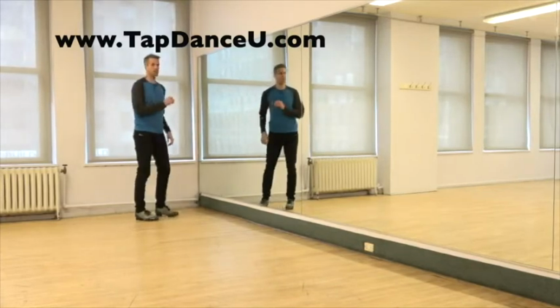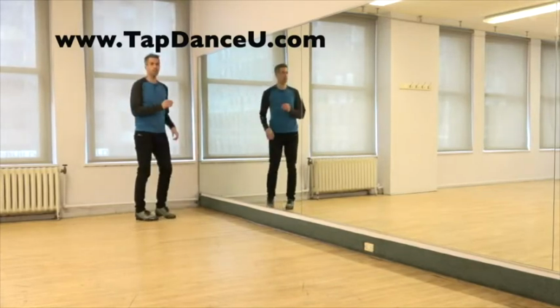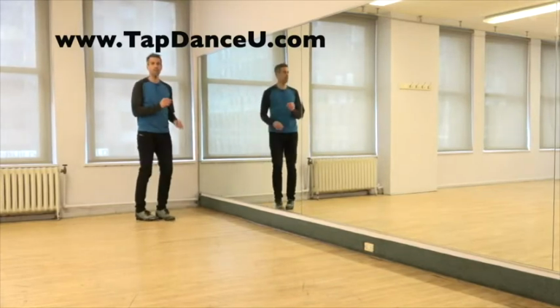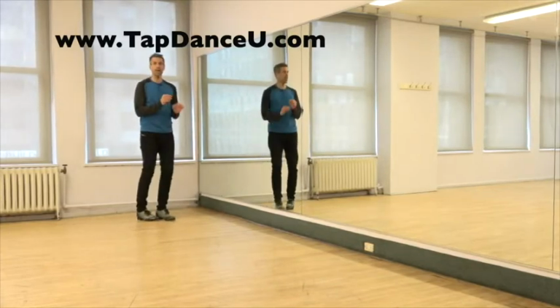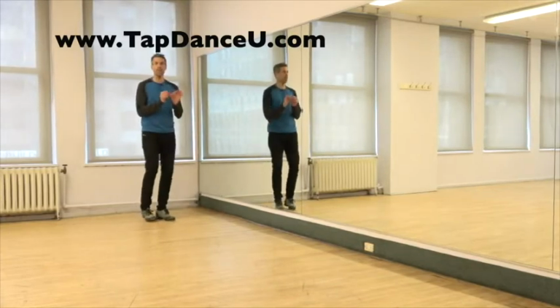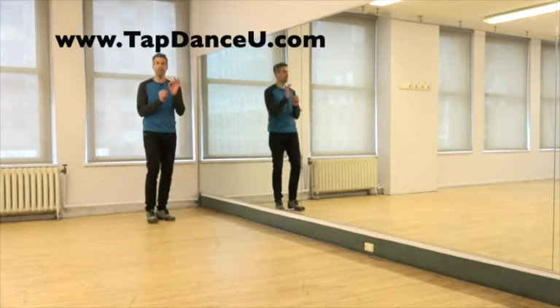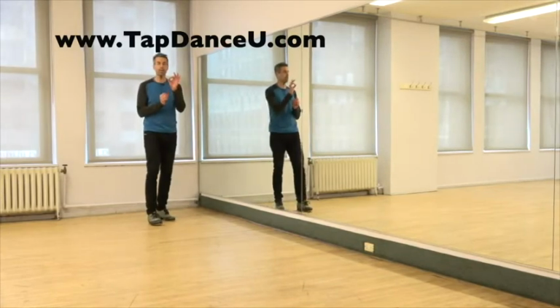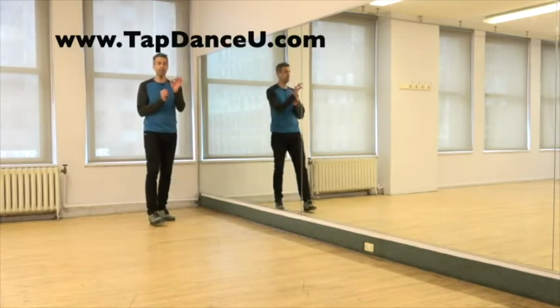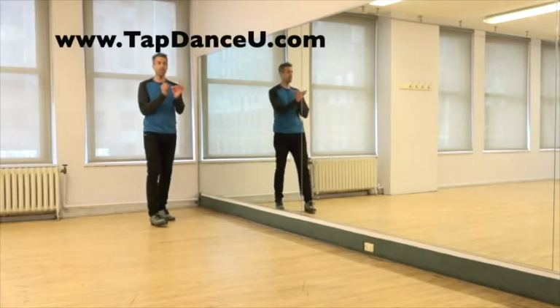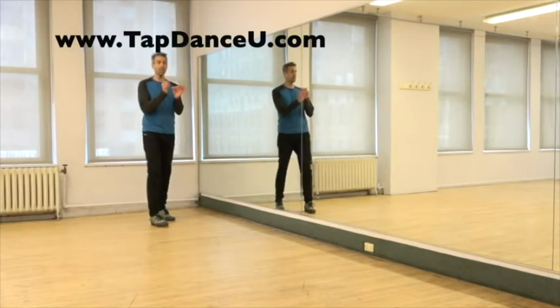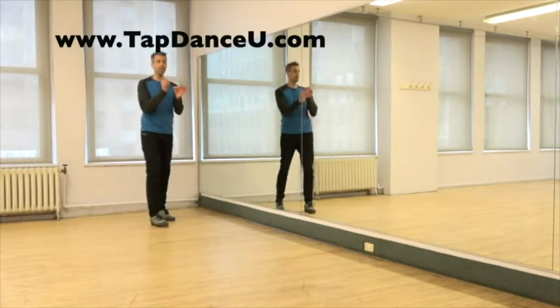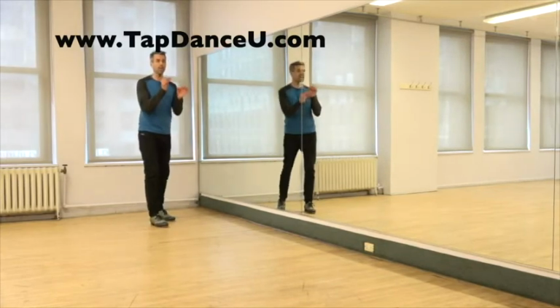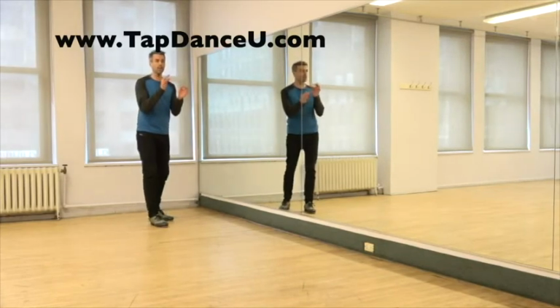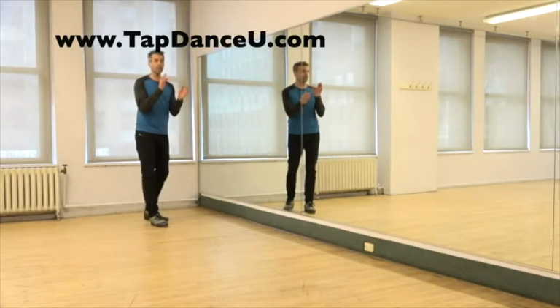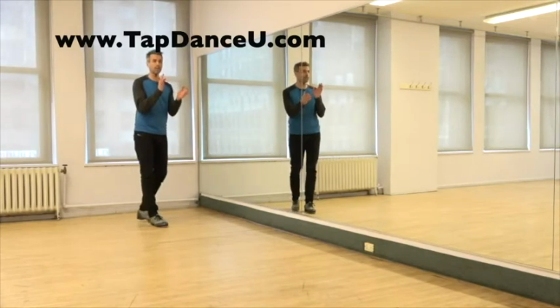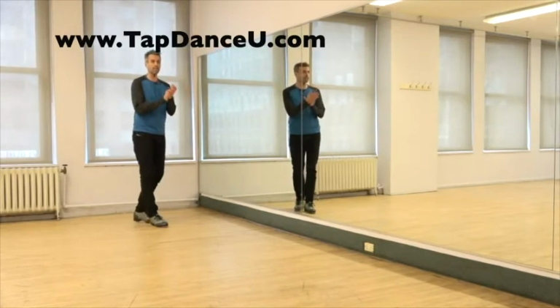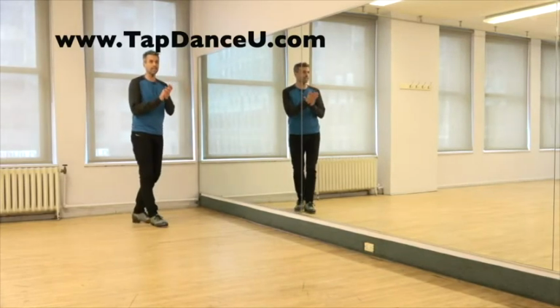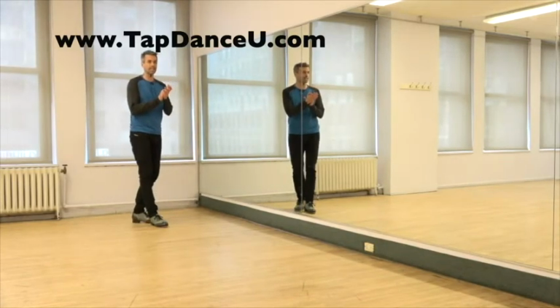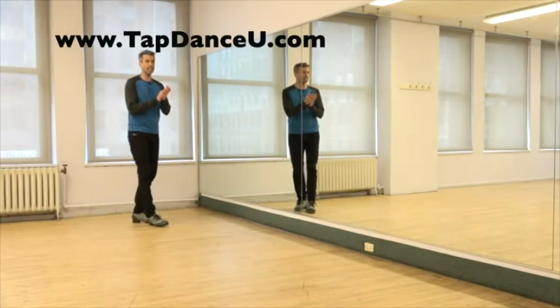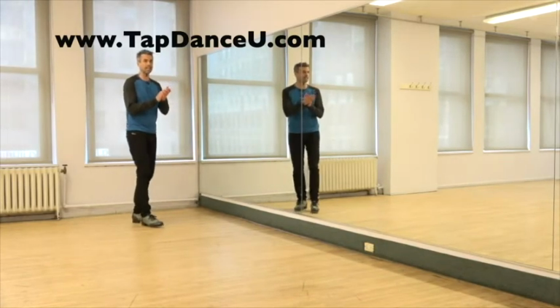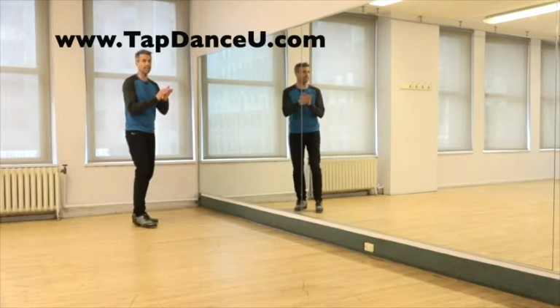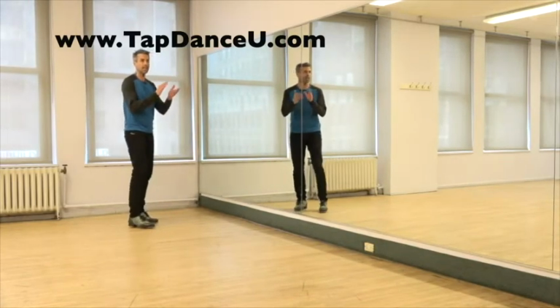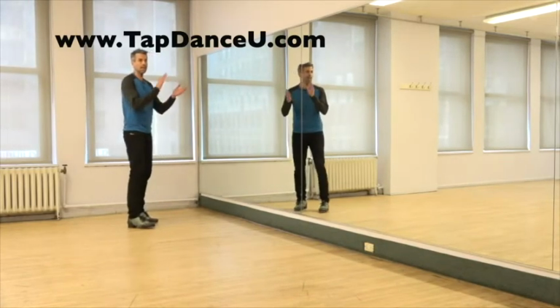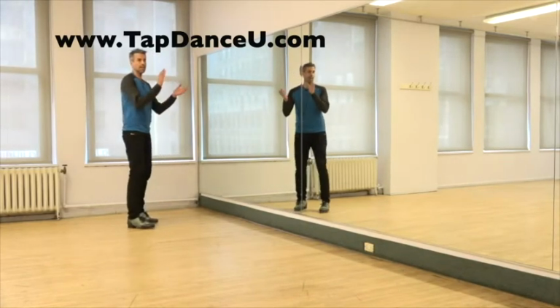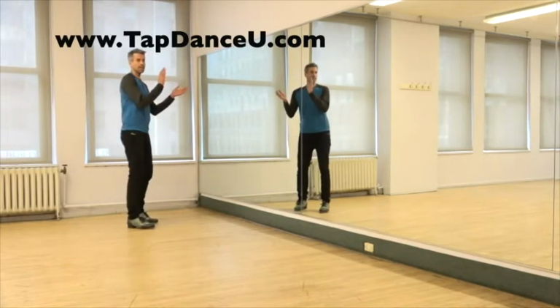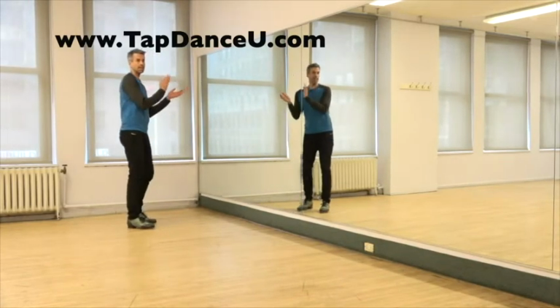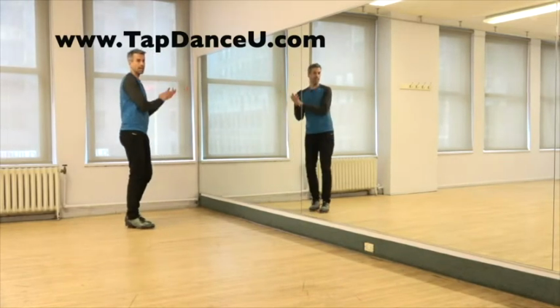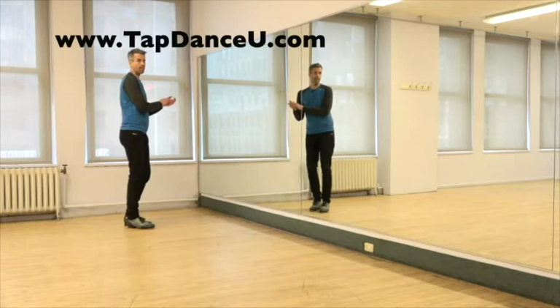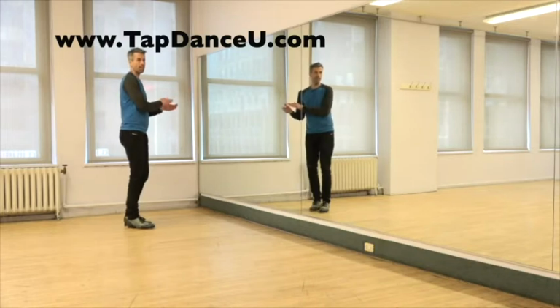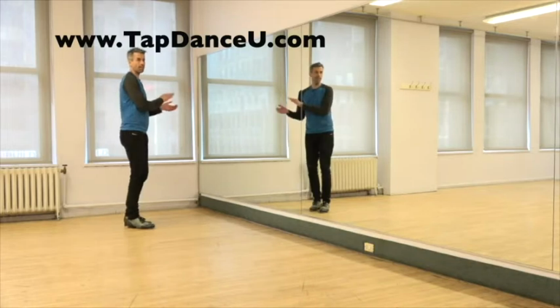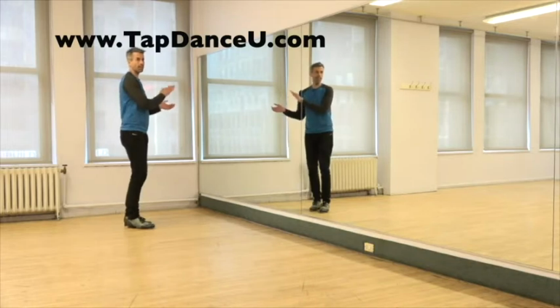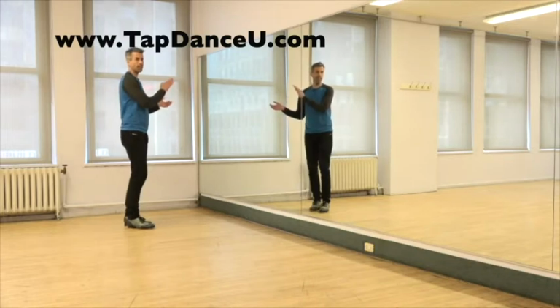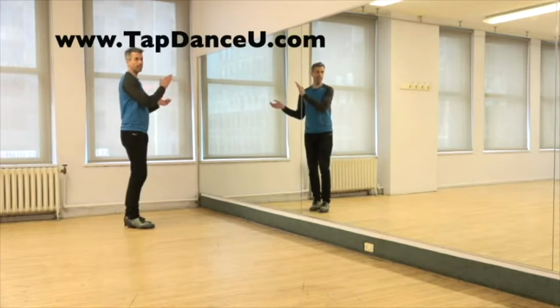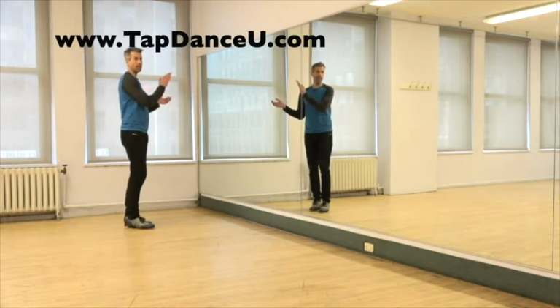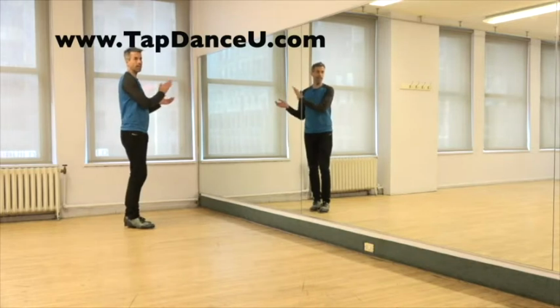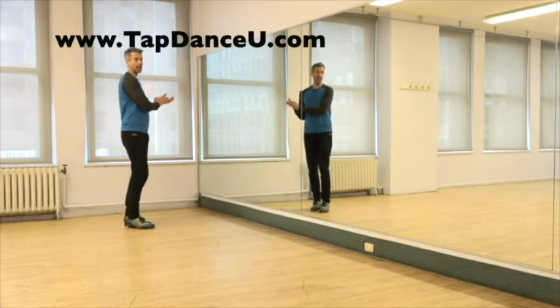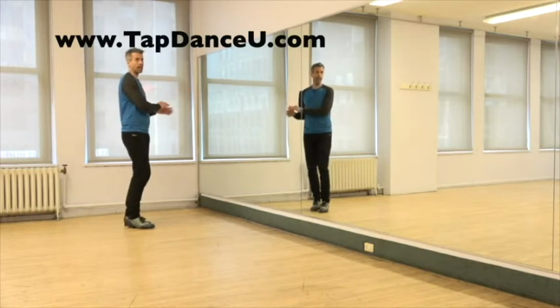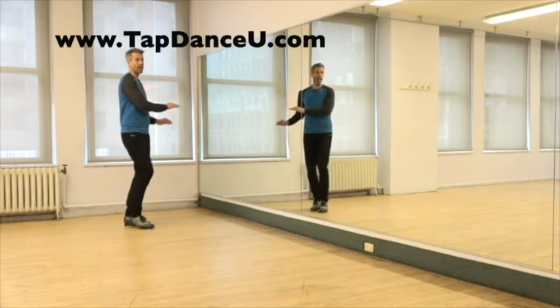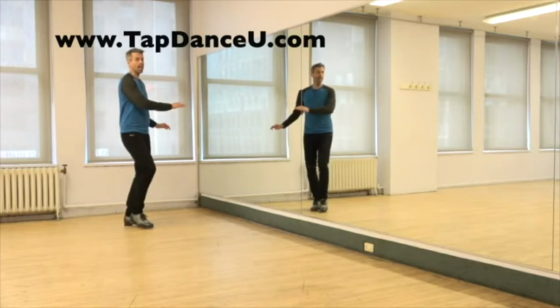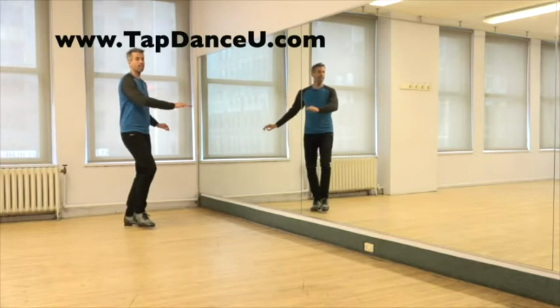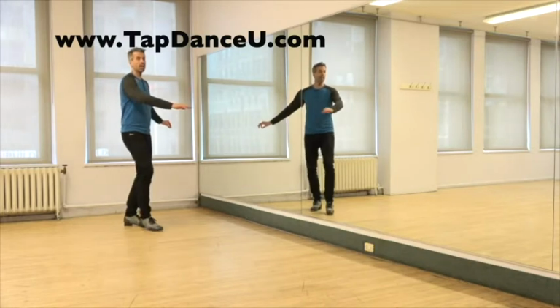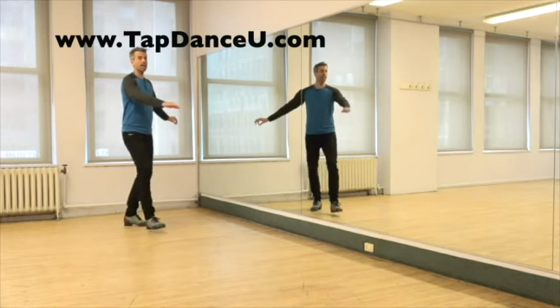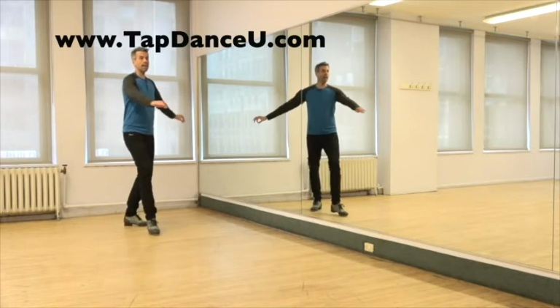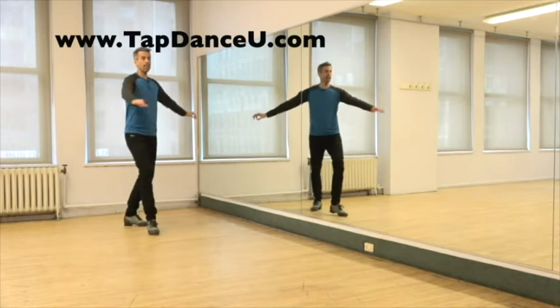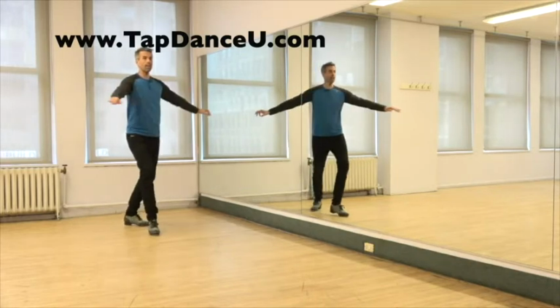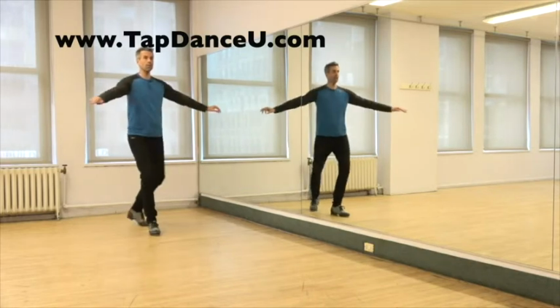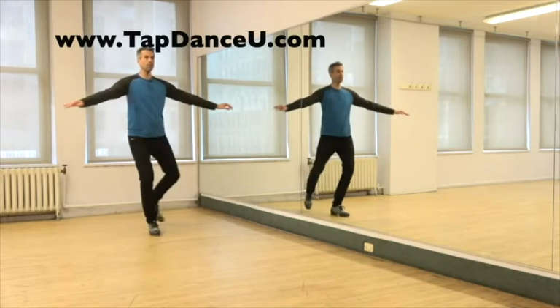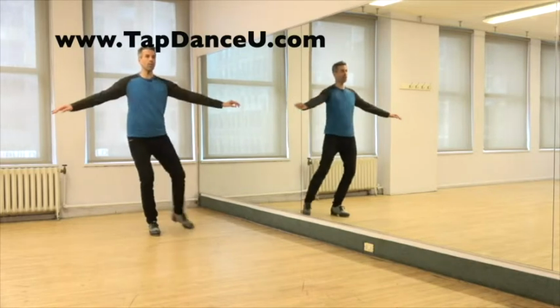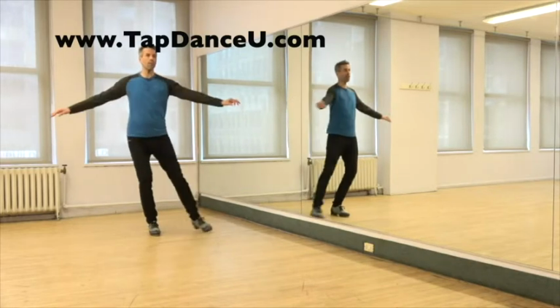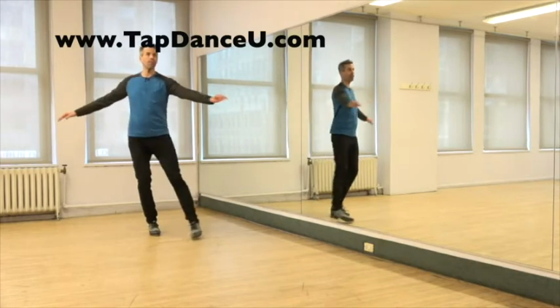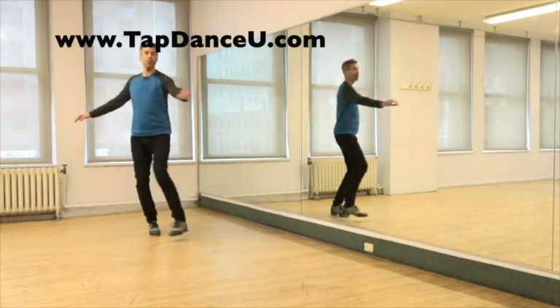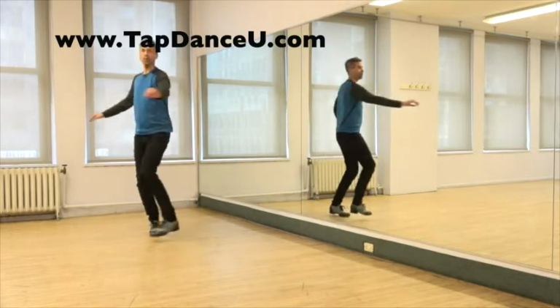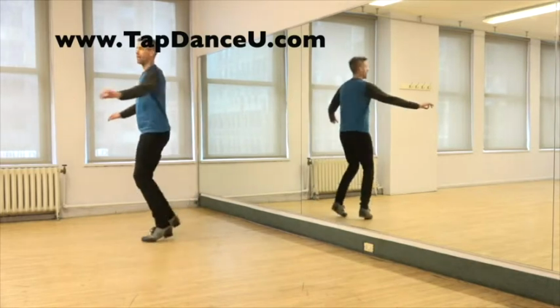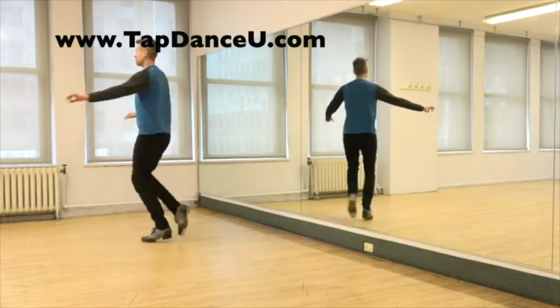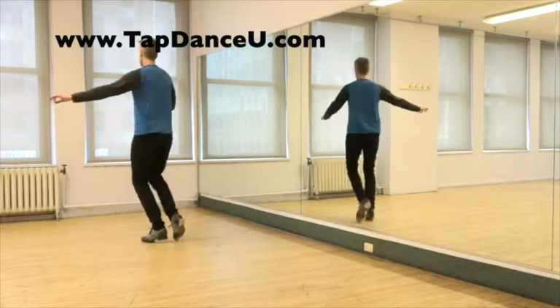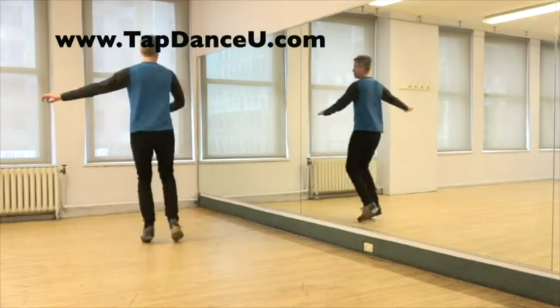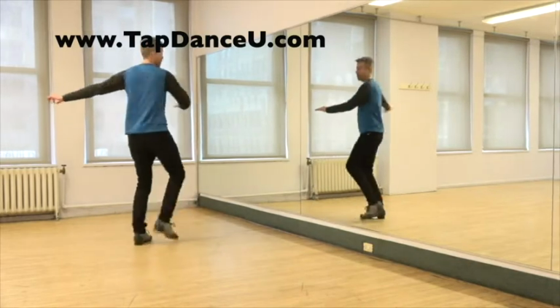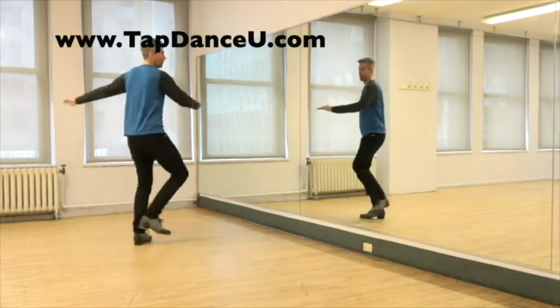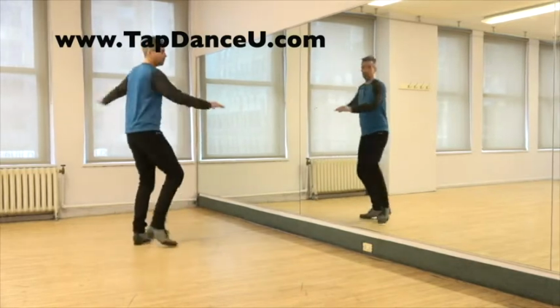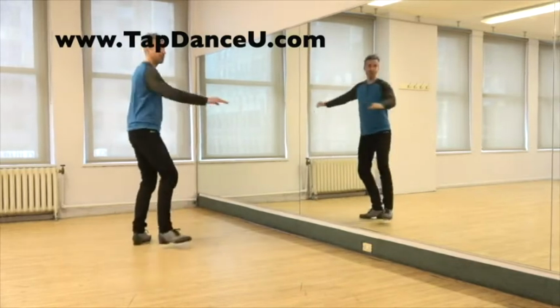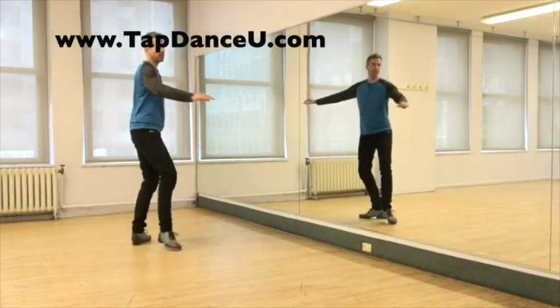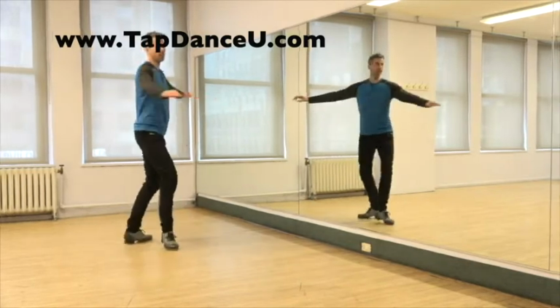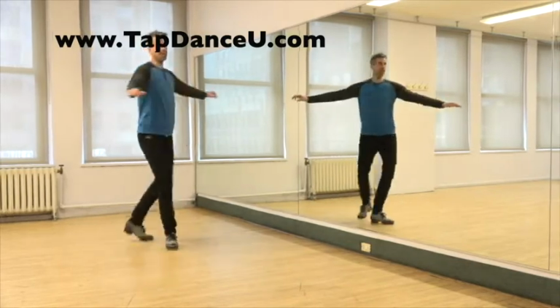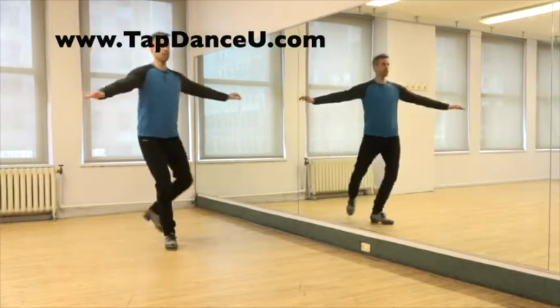I'm going to start with my right foot, going a little bit under. 6, 7, 8. Falap heel, shuffle, leap, tip, heel. Falap heel, shuffle, leap, tip, heel.